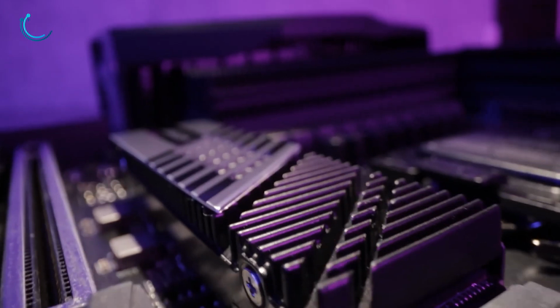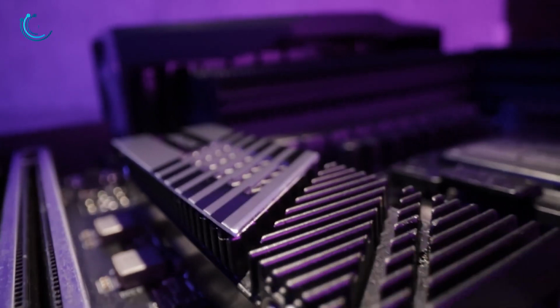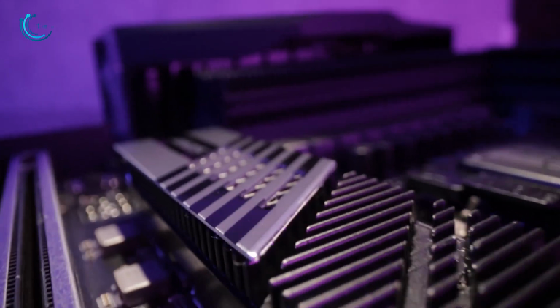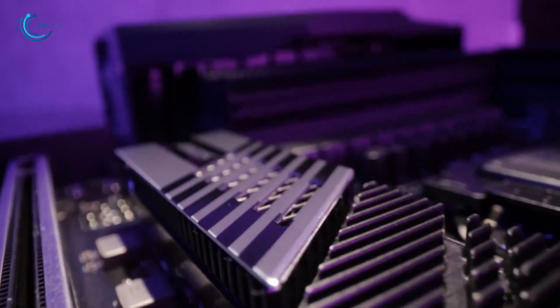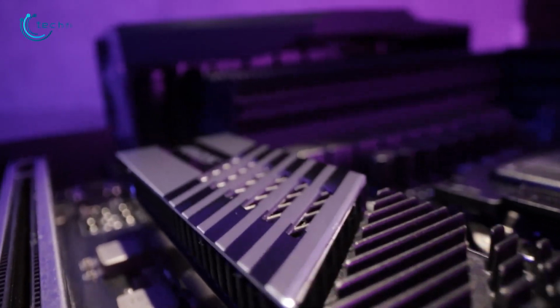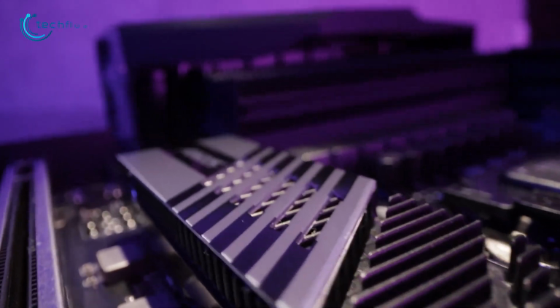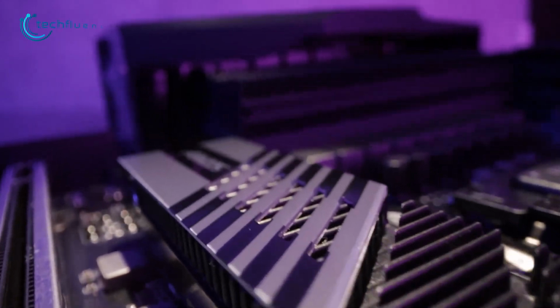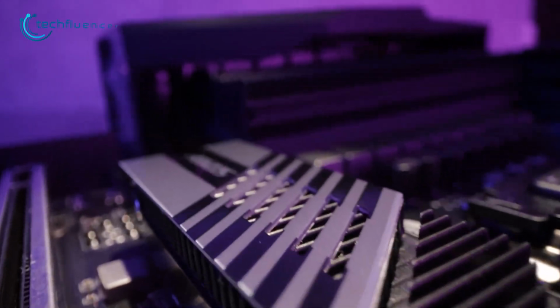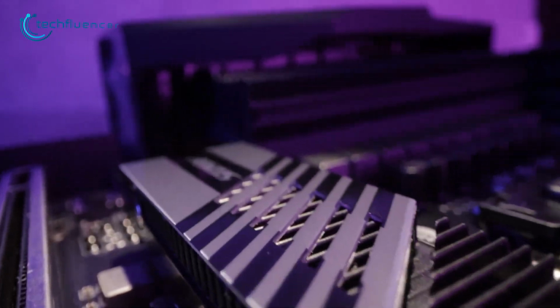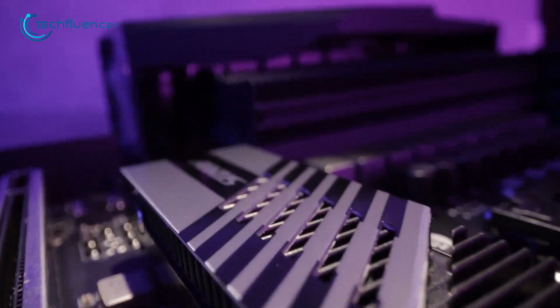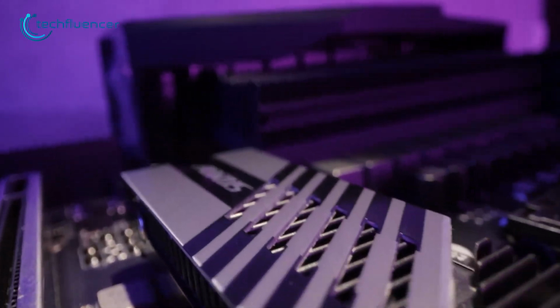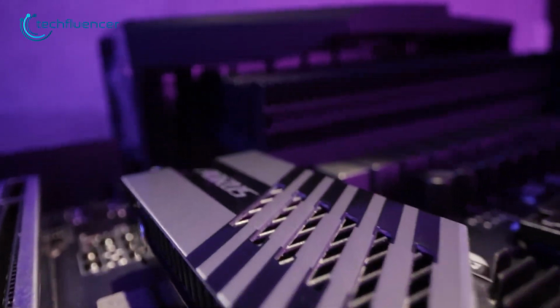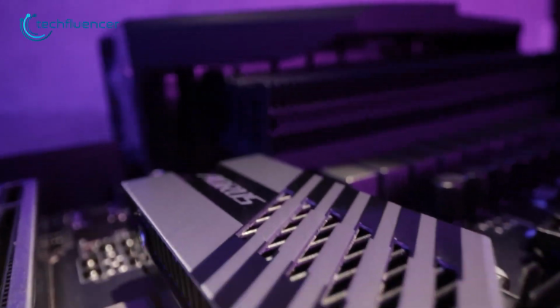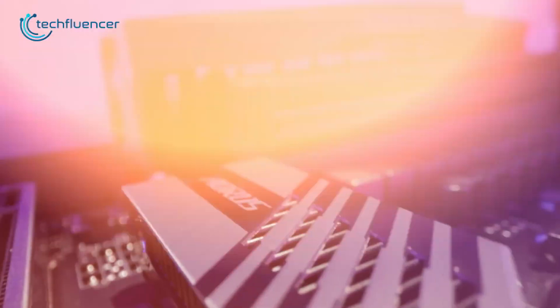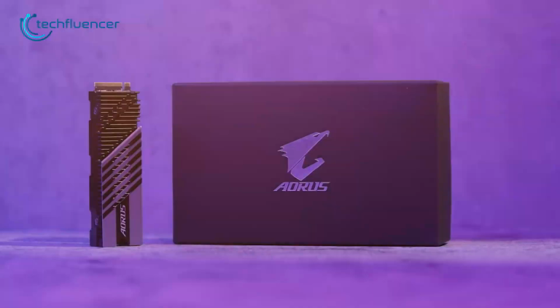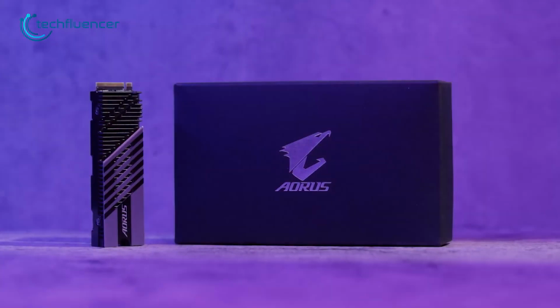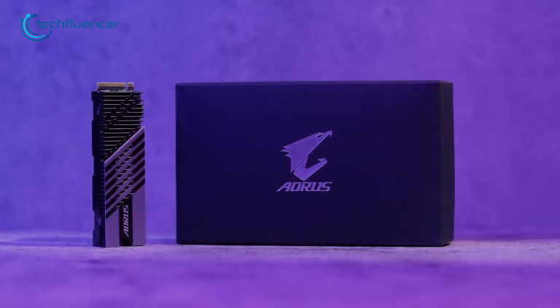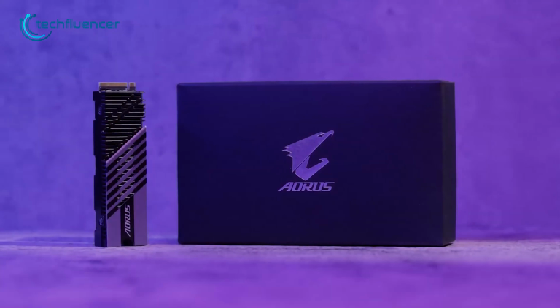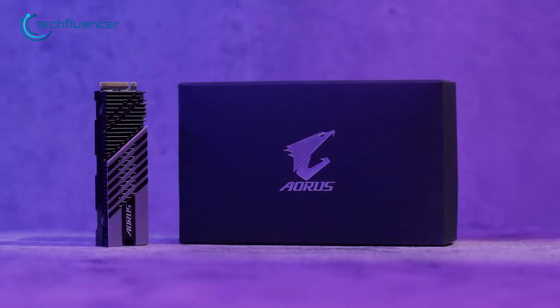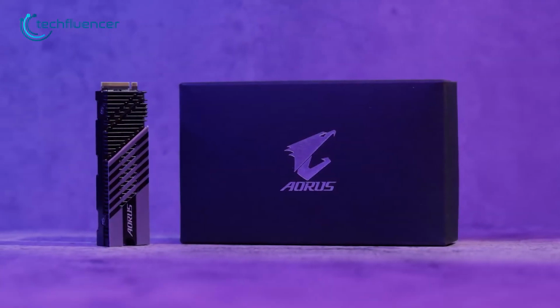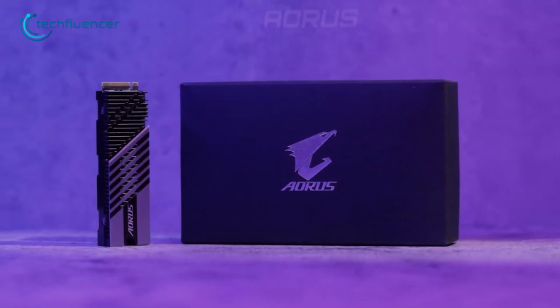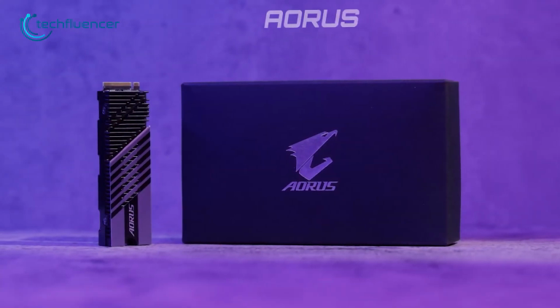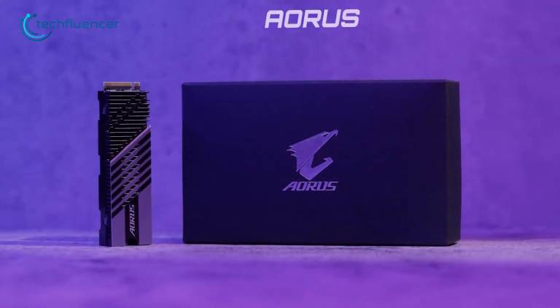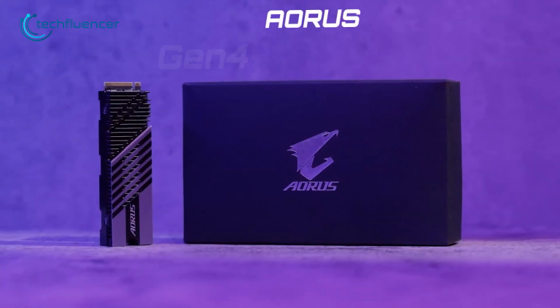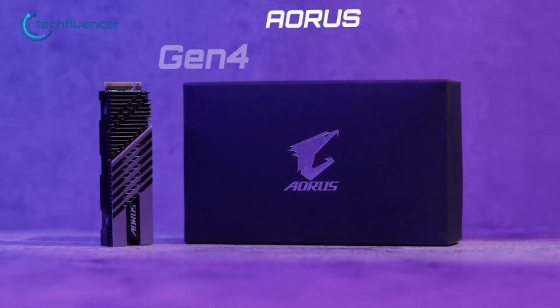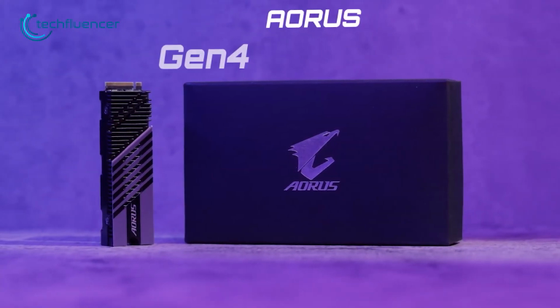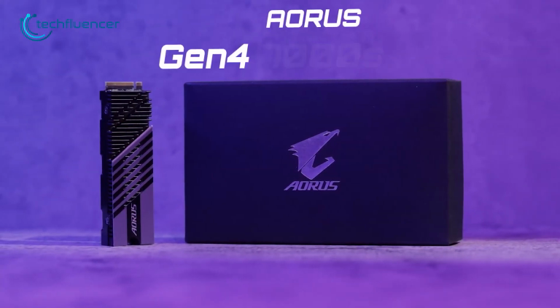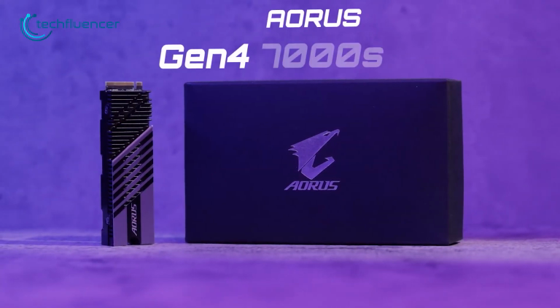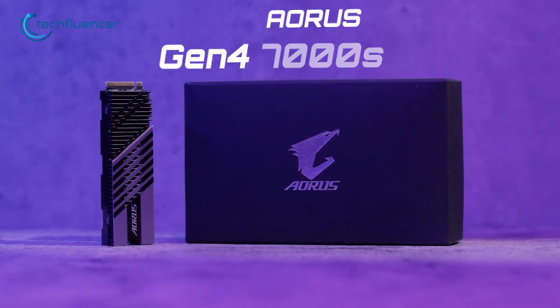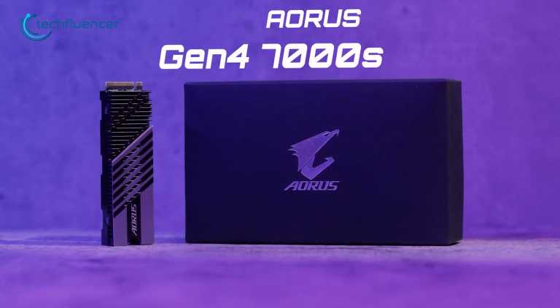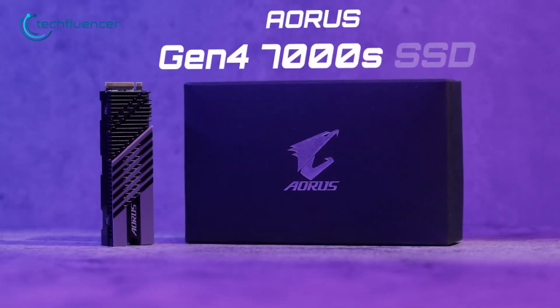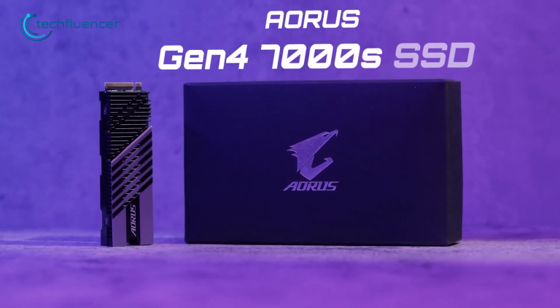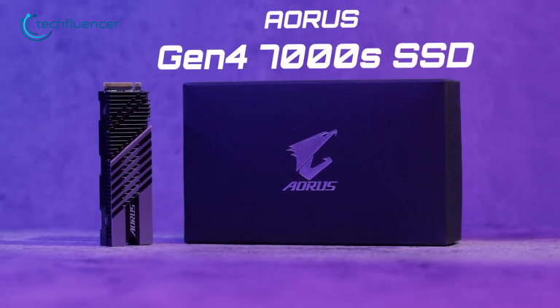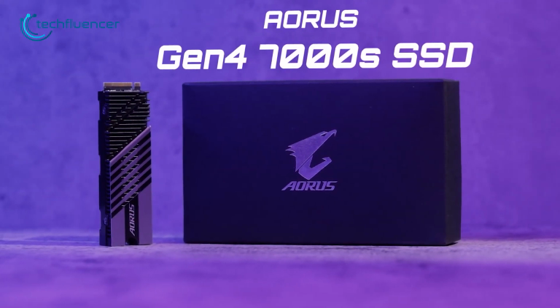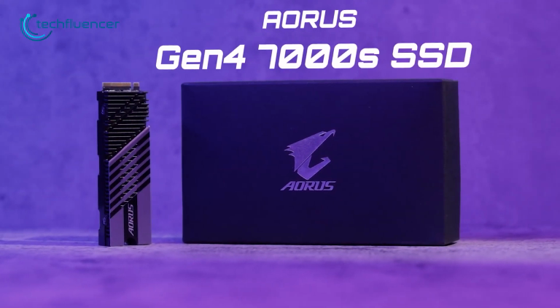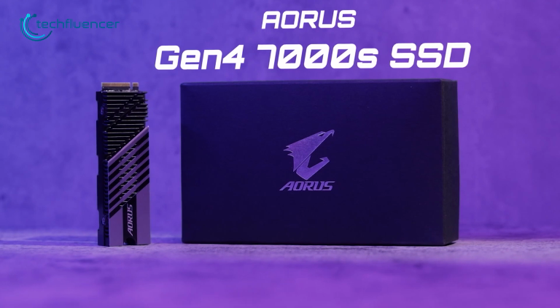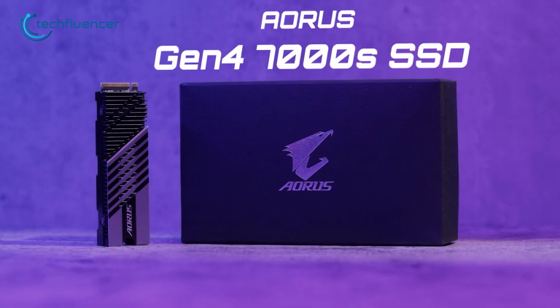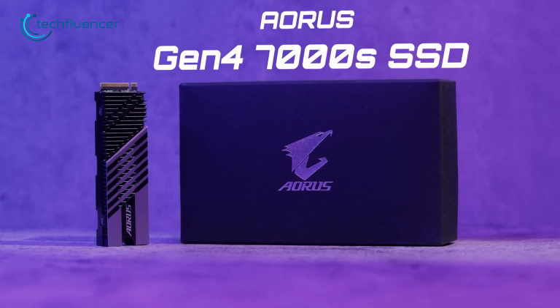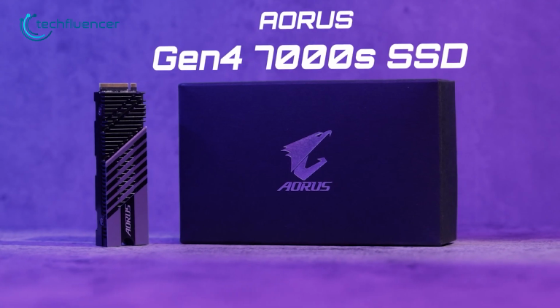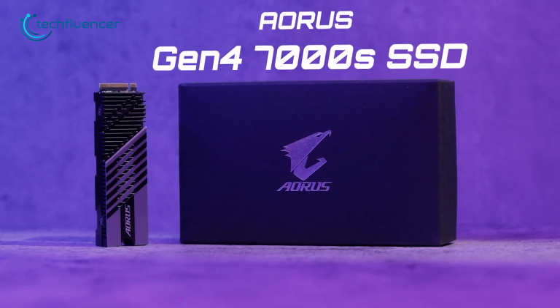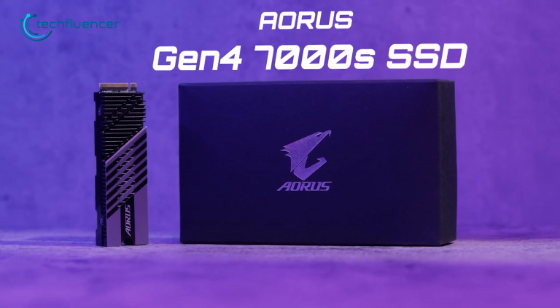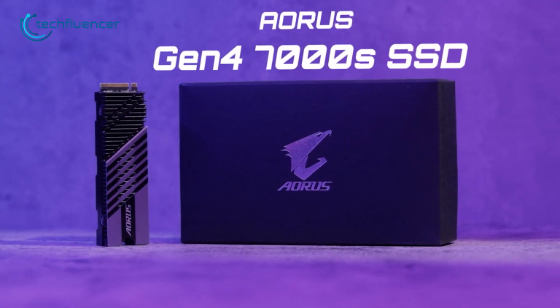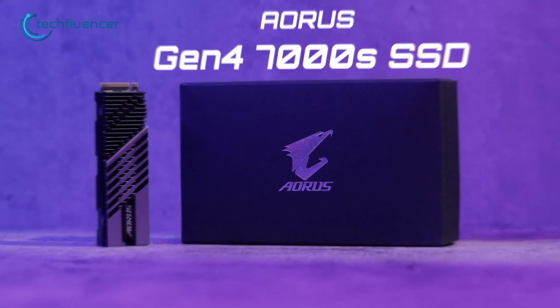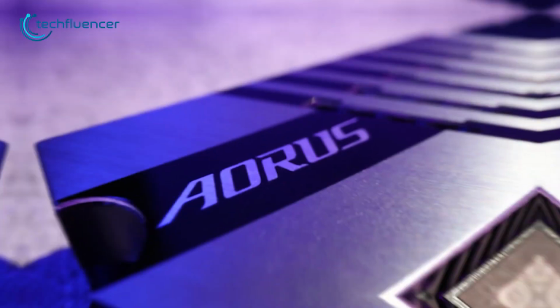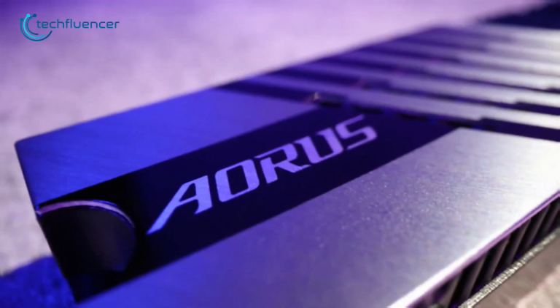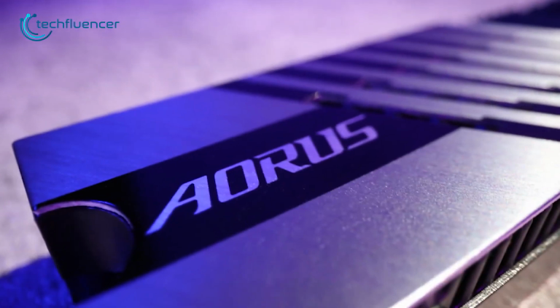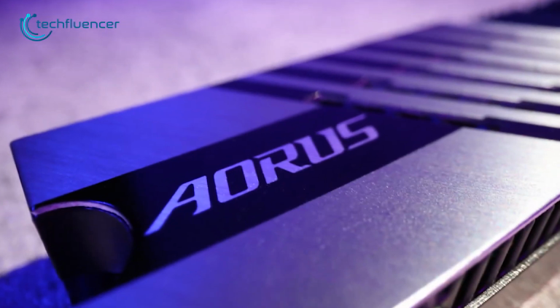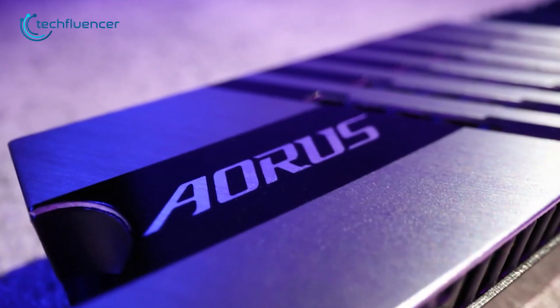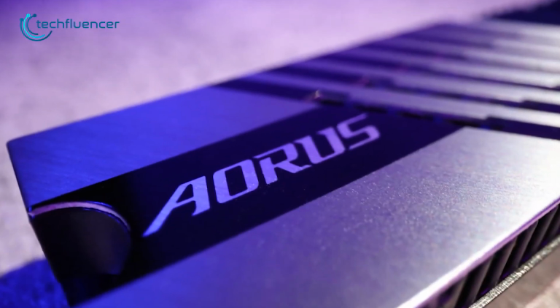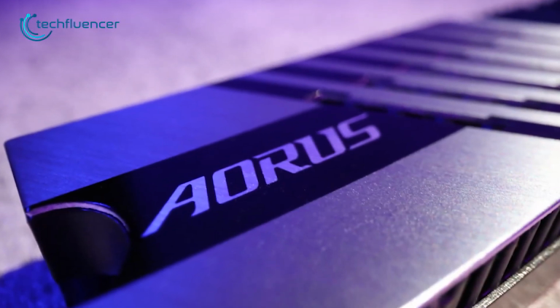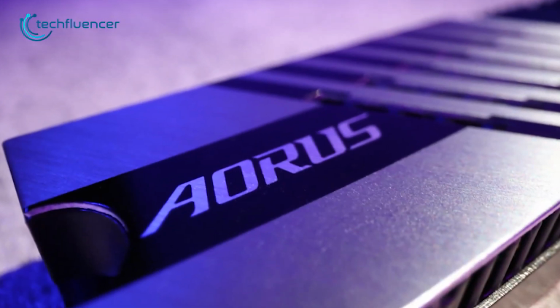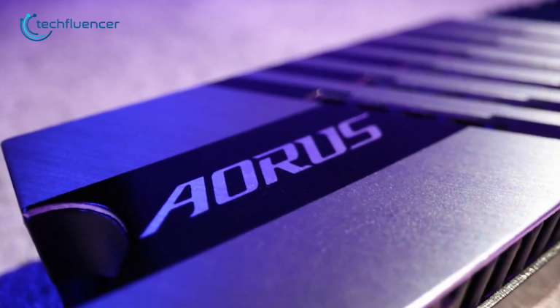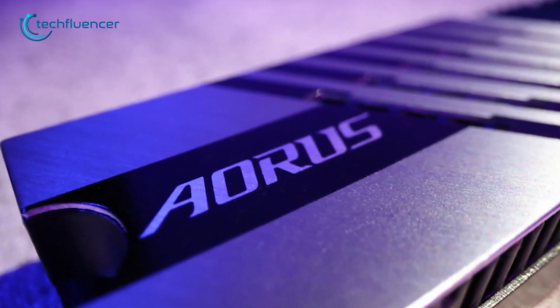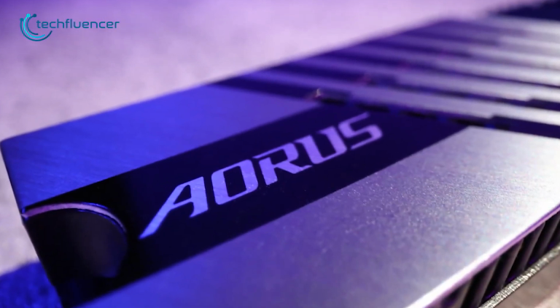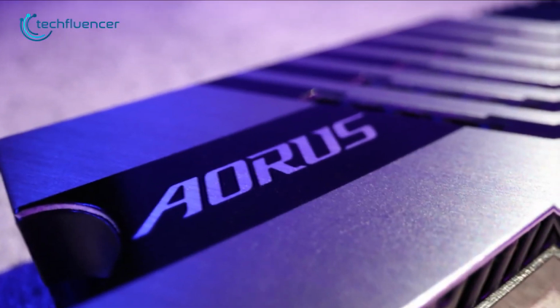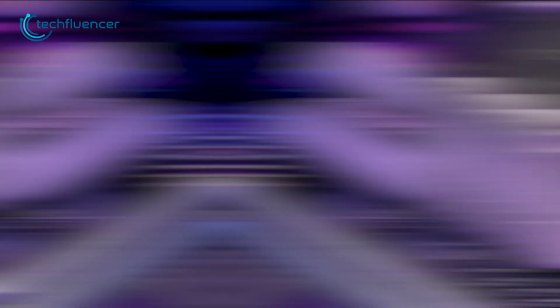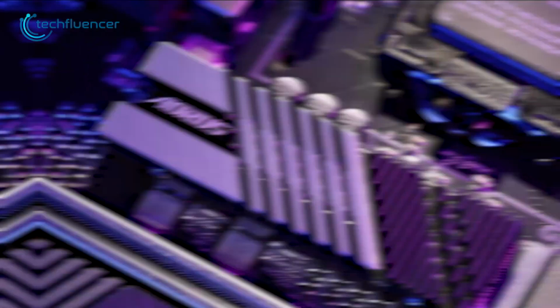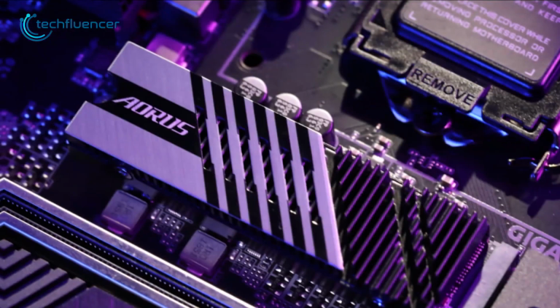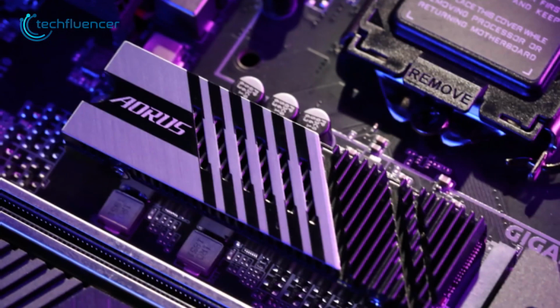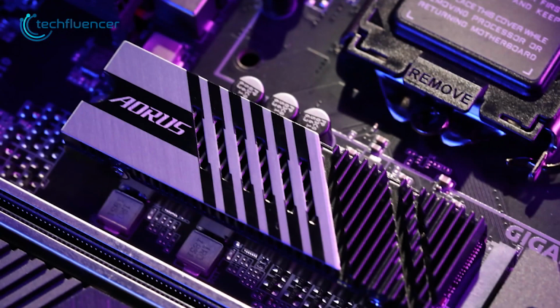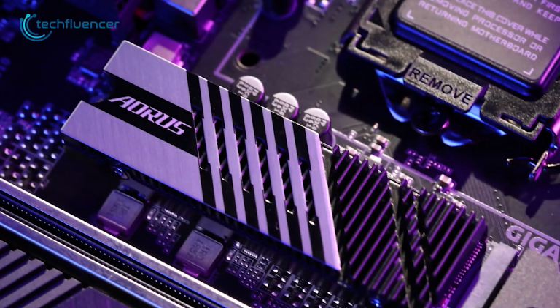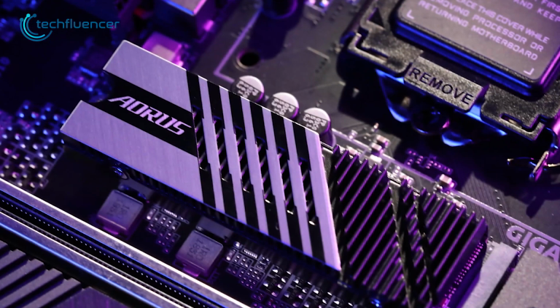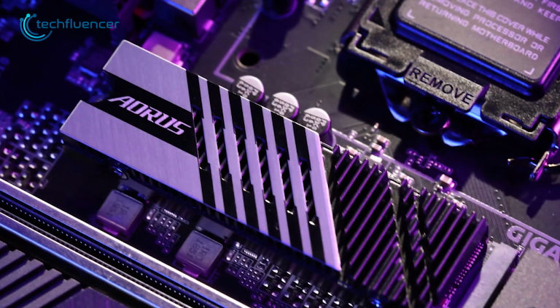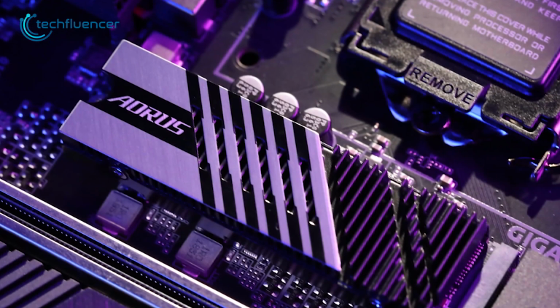It's also compatible with both PC and PS5, so do check out this amazing SSD if you're looking for a way to upgrade your internal storage.